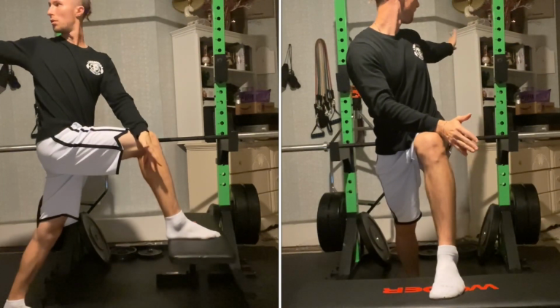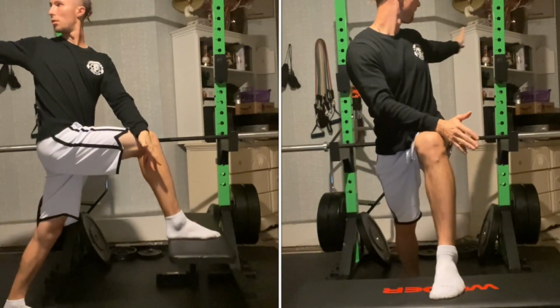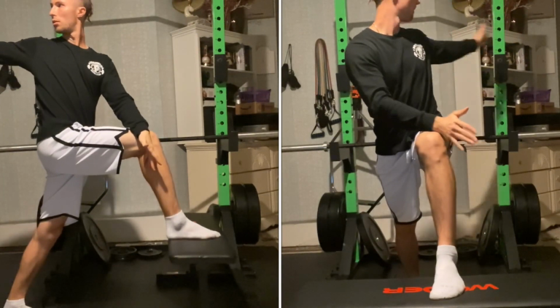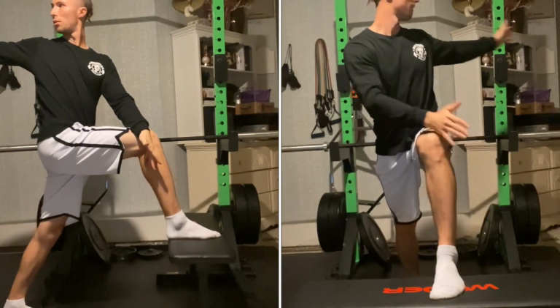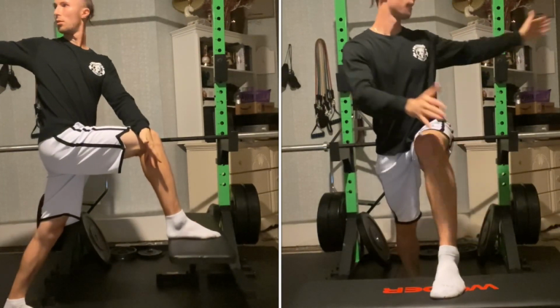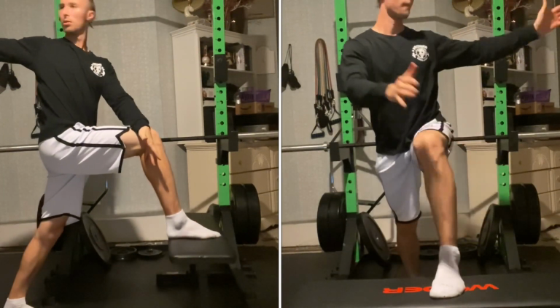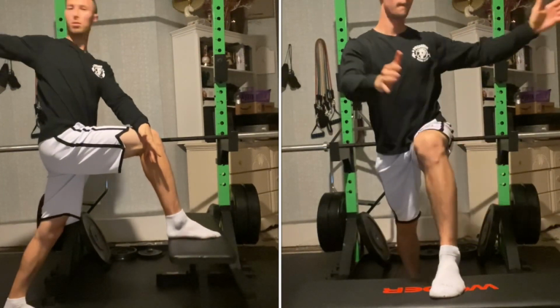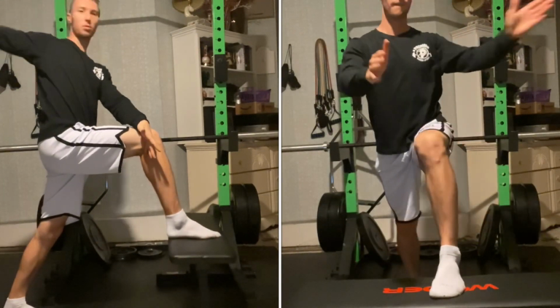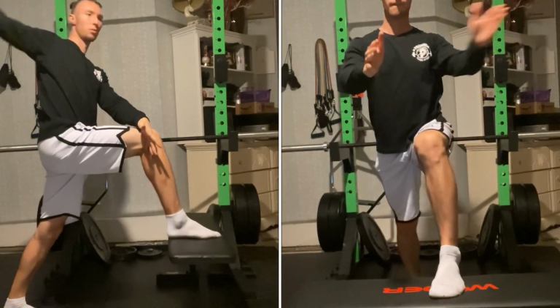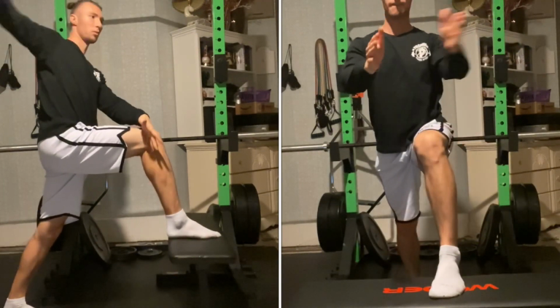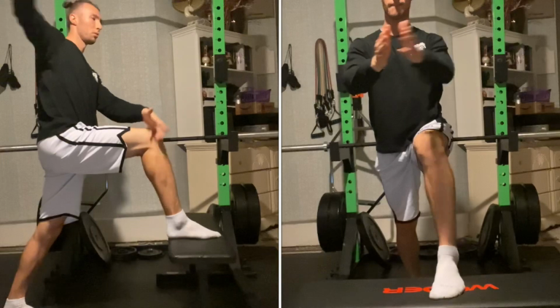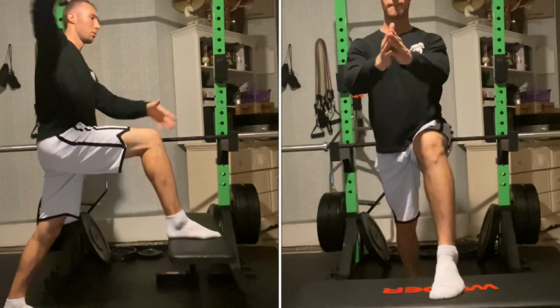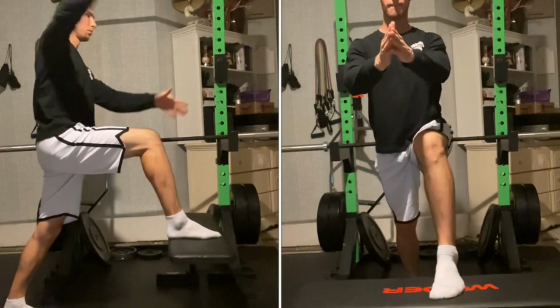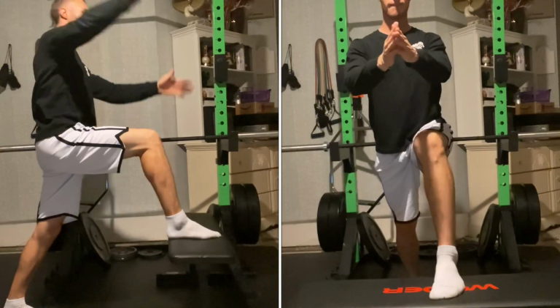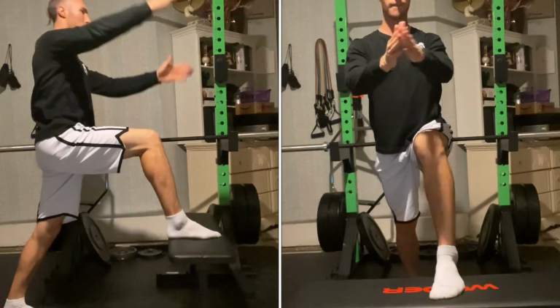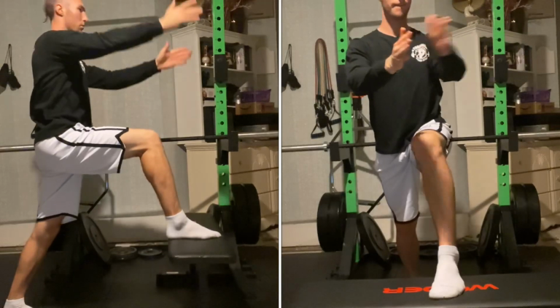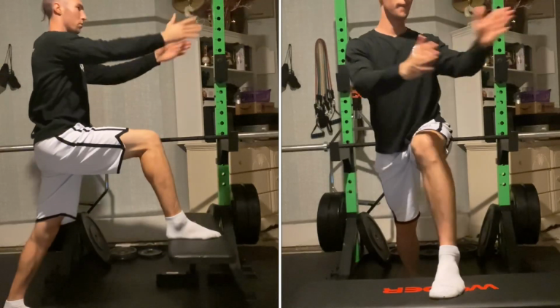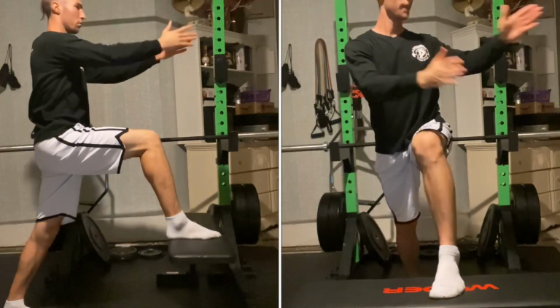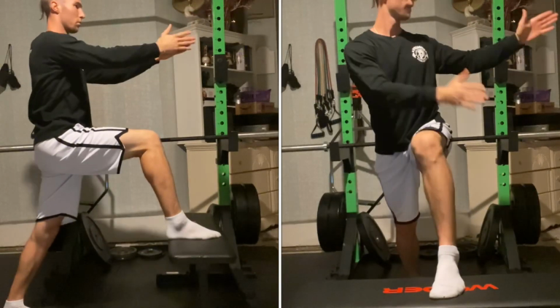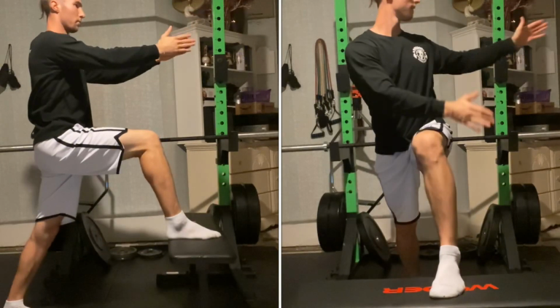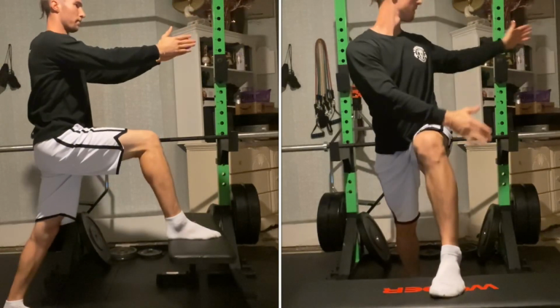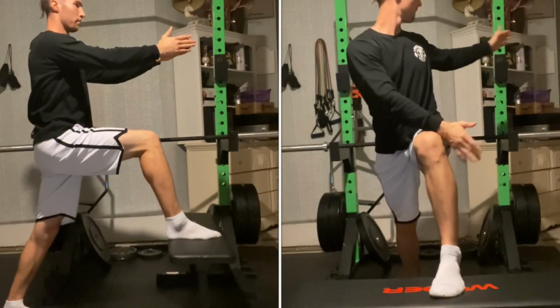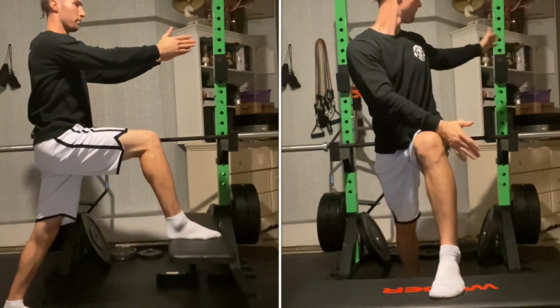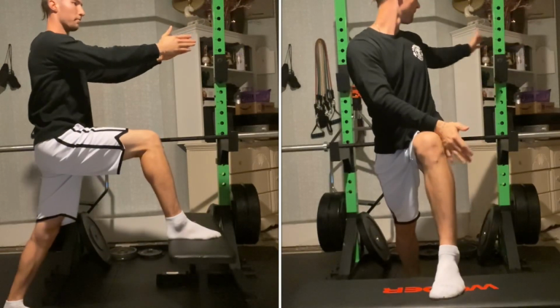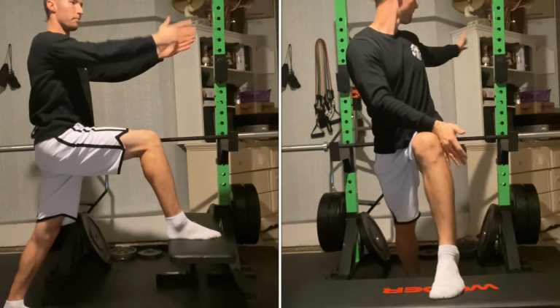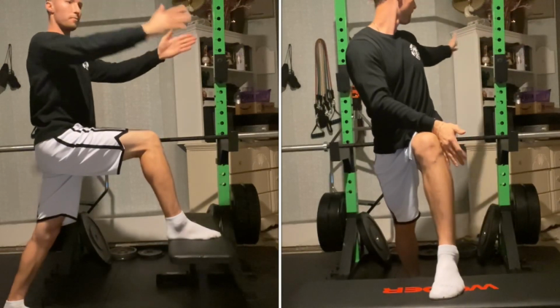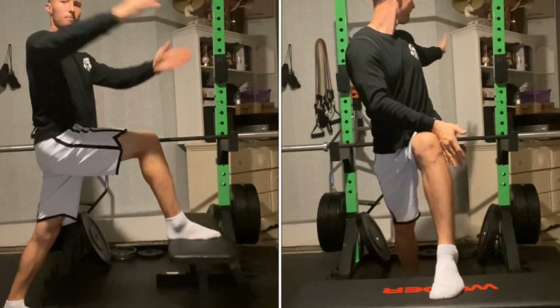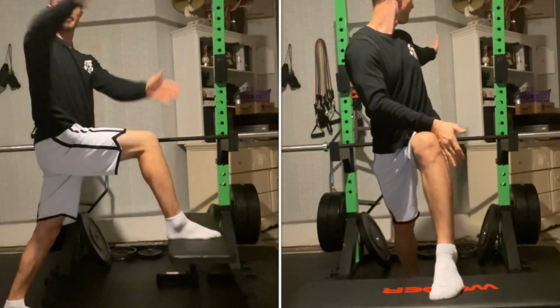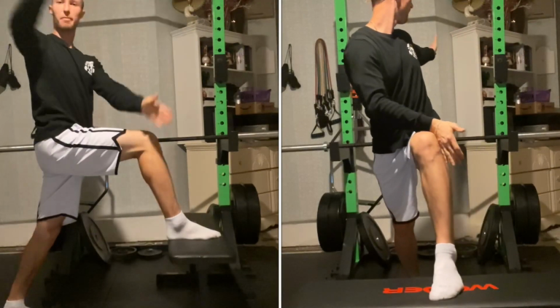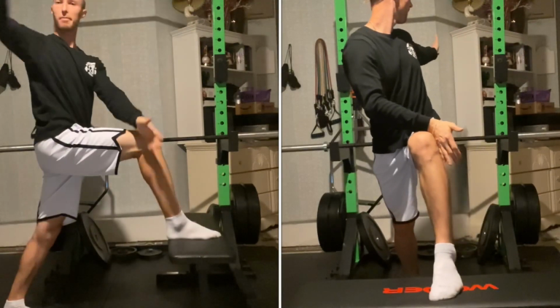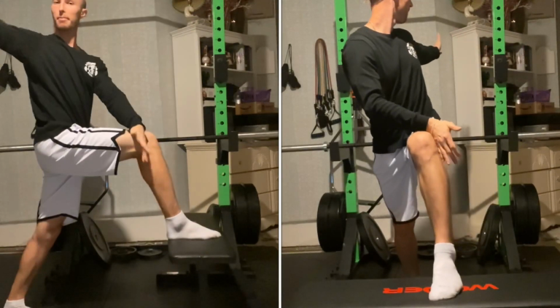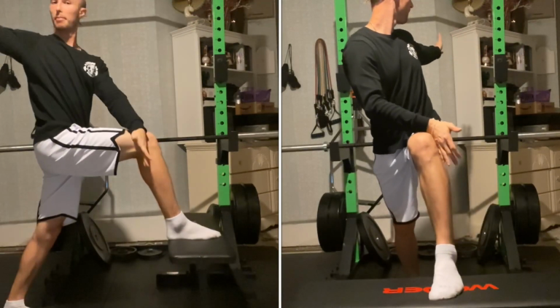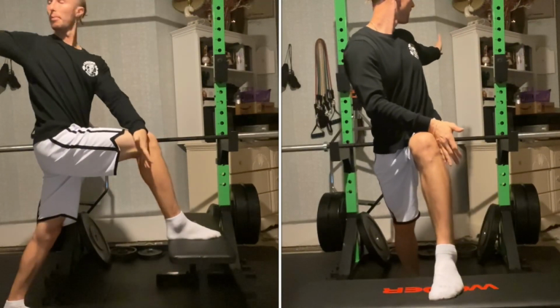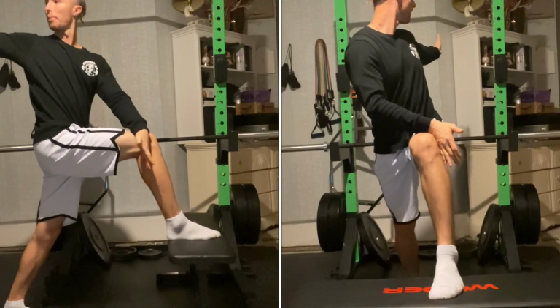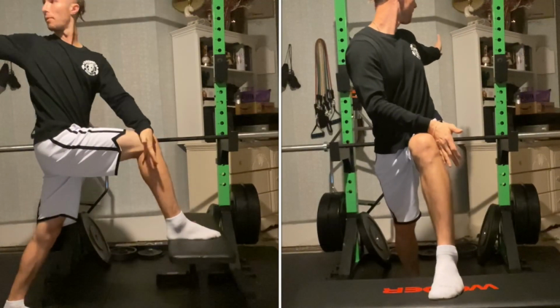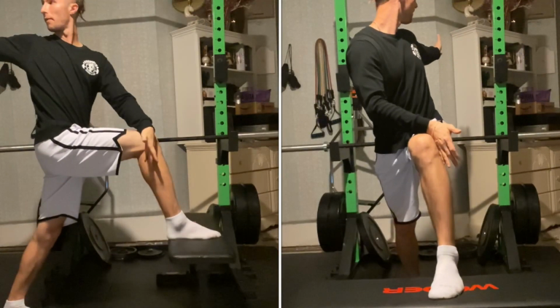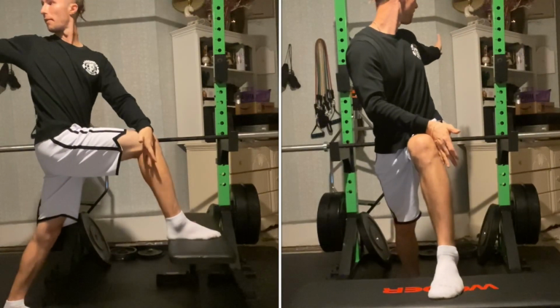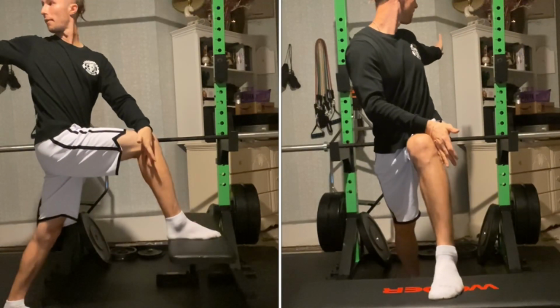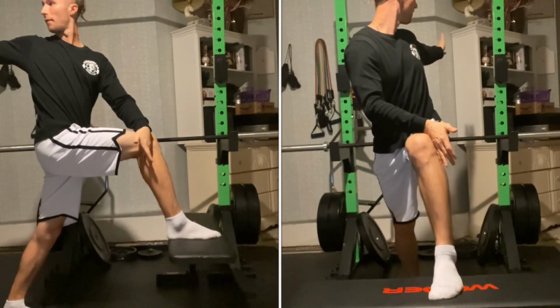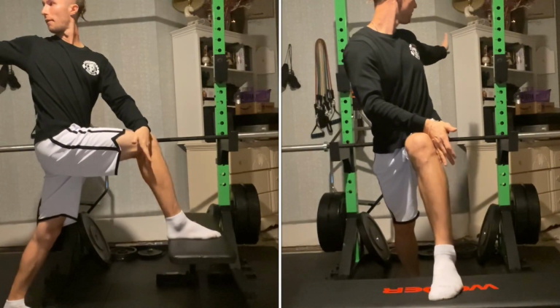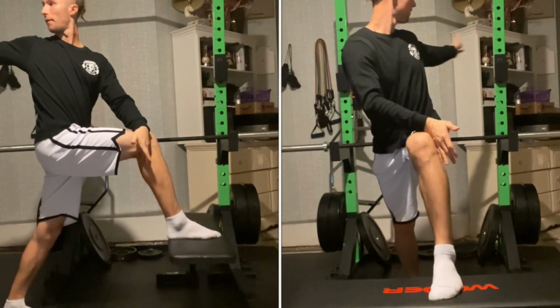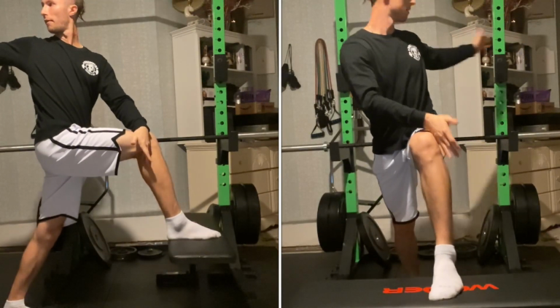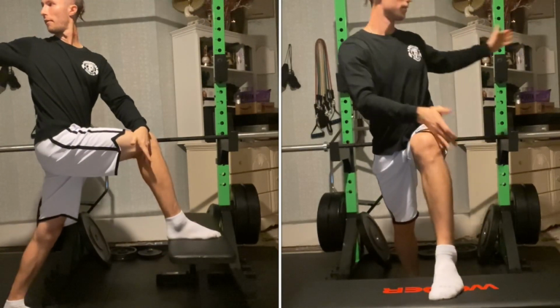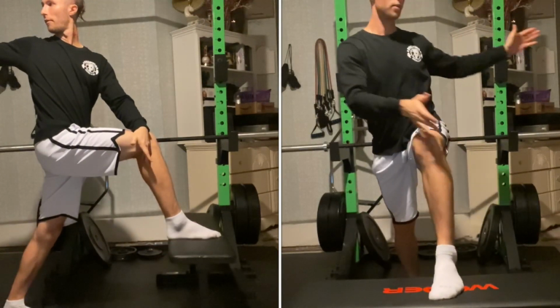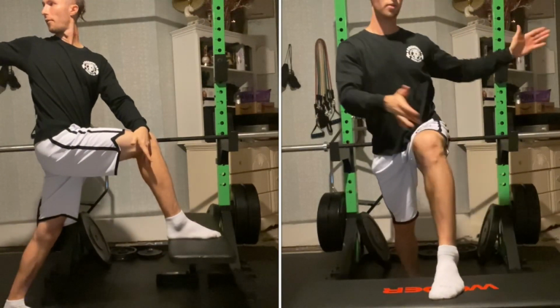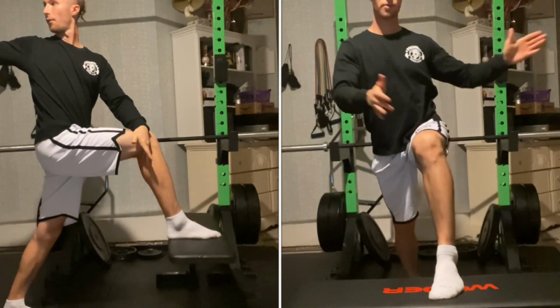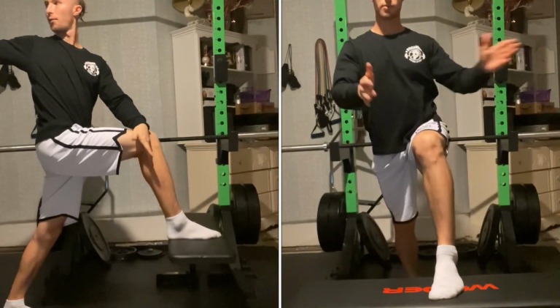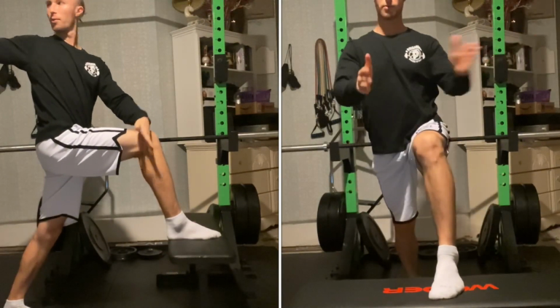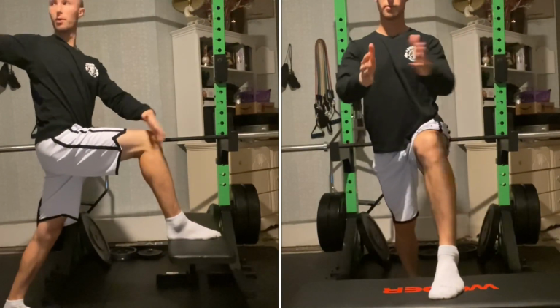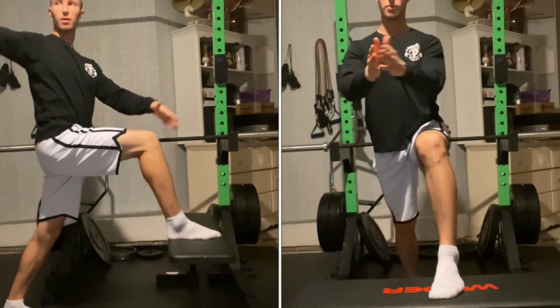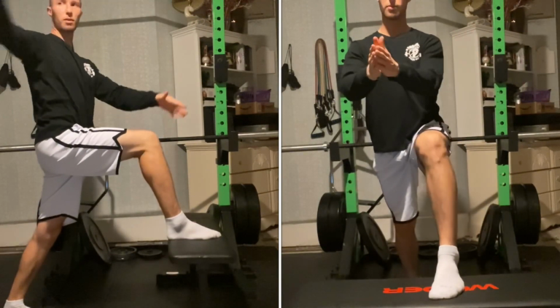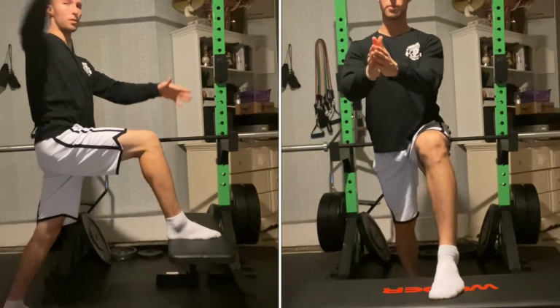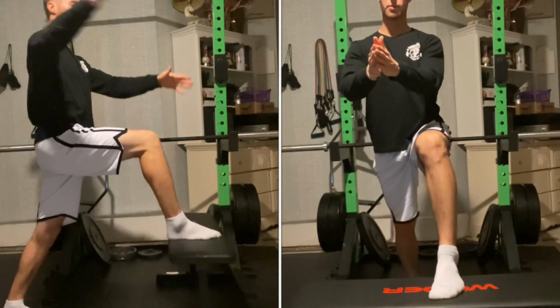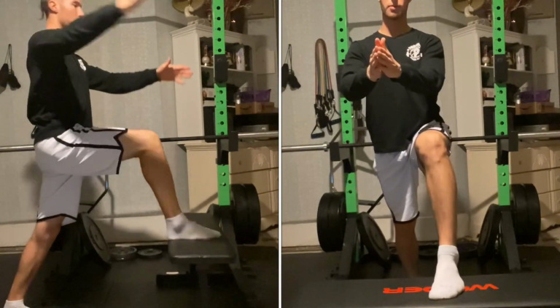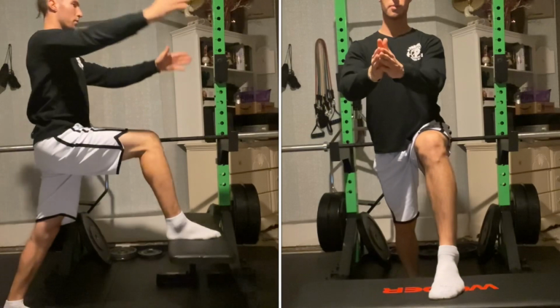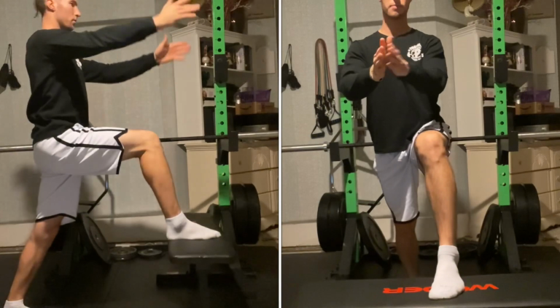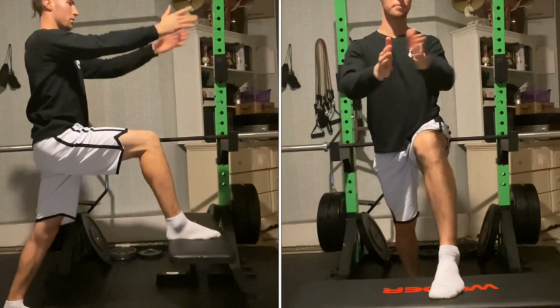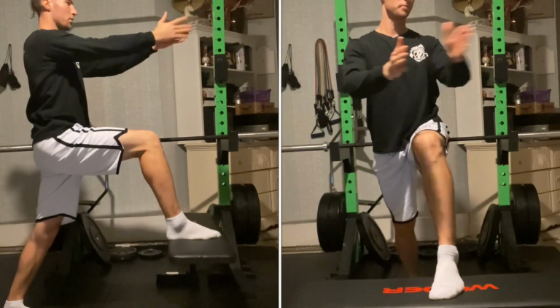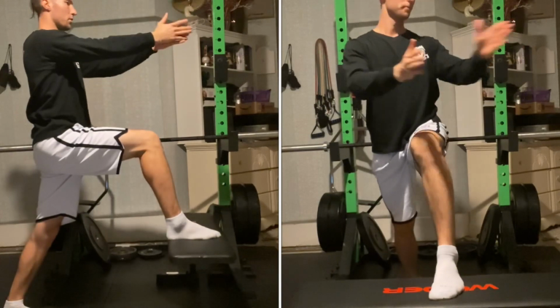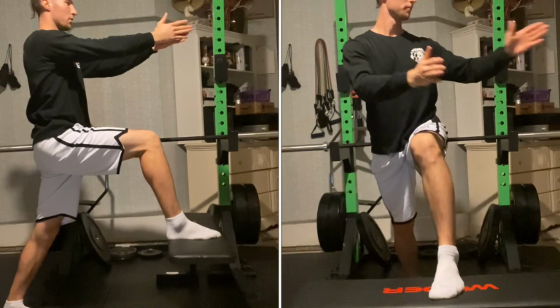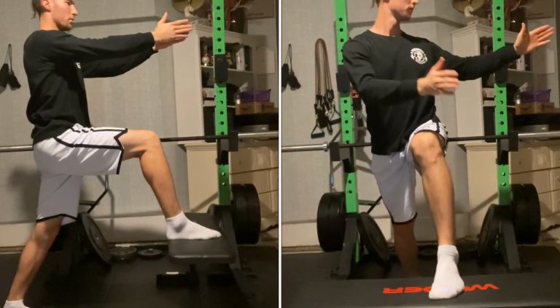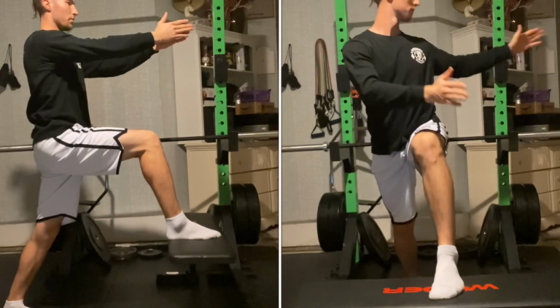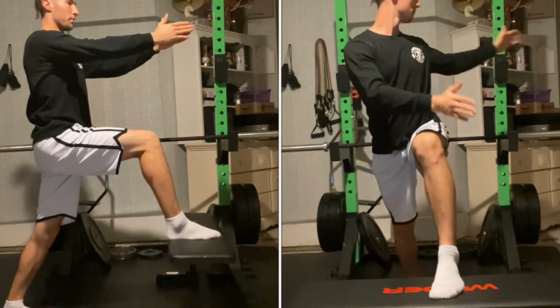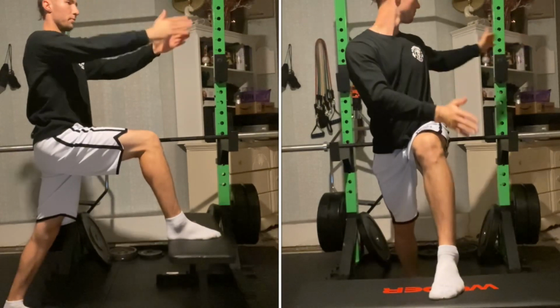Try to keep your hips as square forward as possible to ensure the twisting is coming from your thoracic spine and not from your hips.